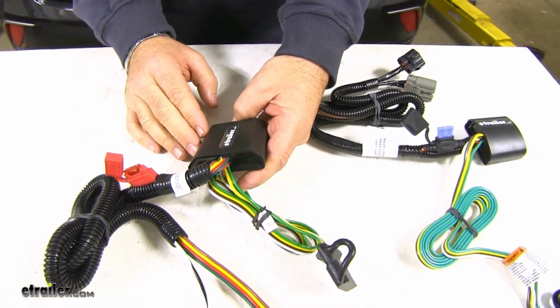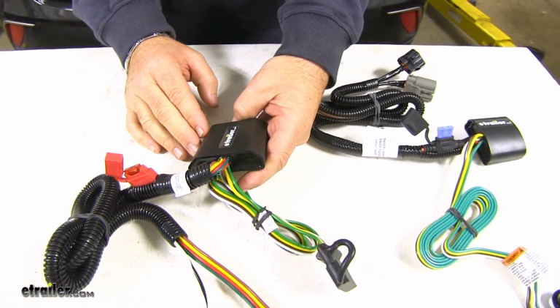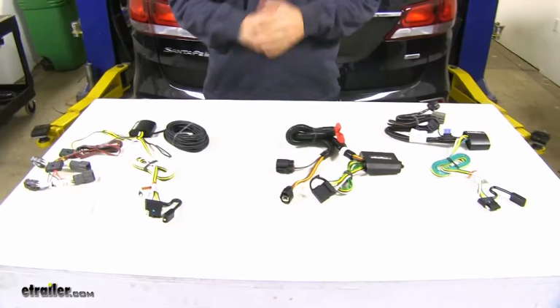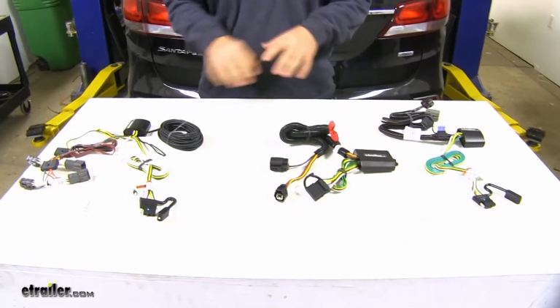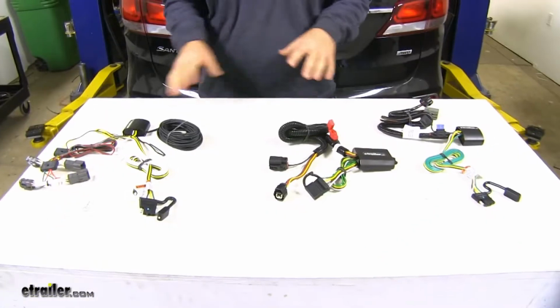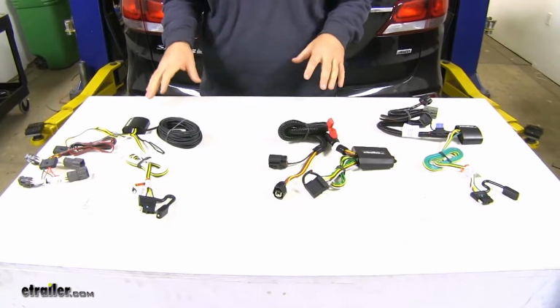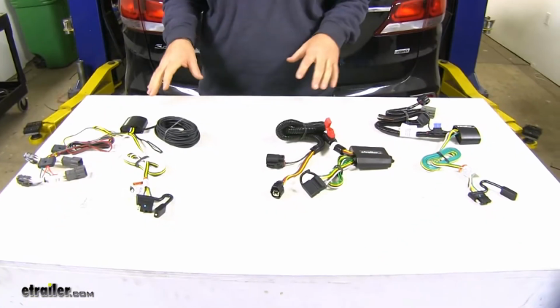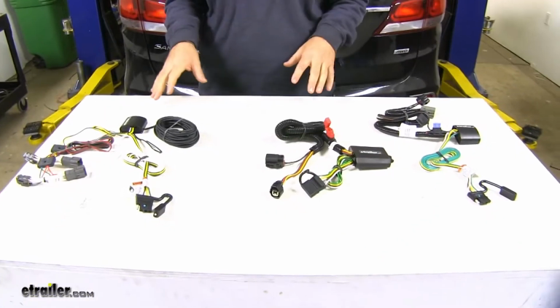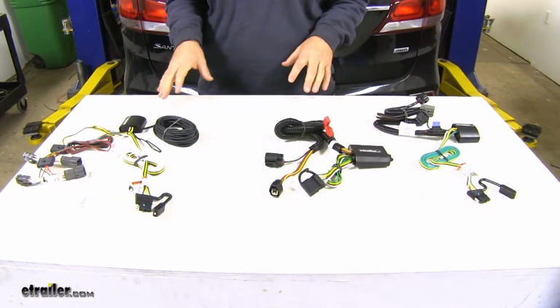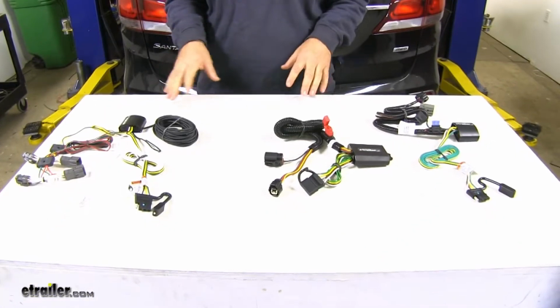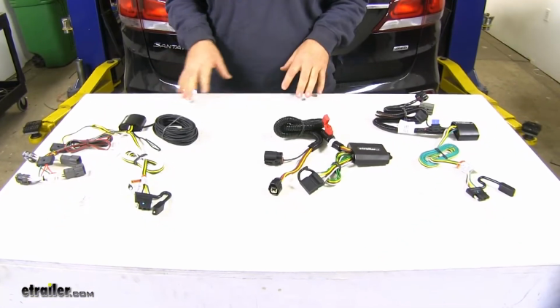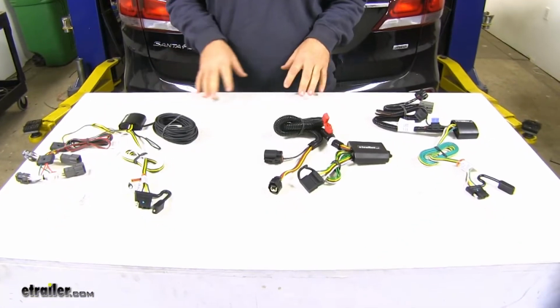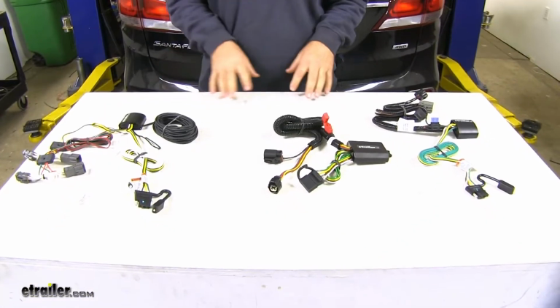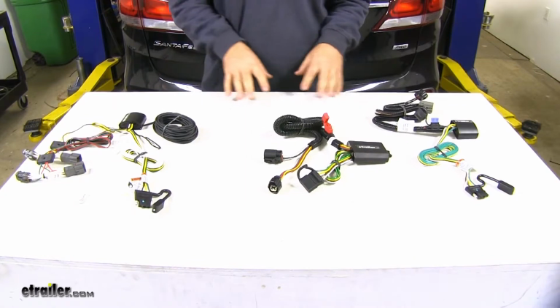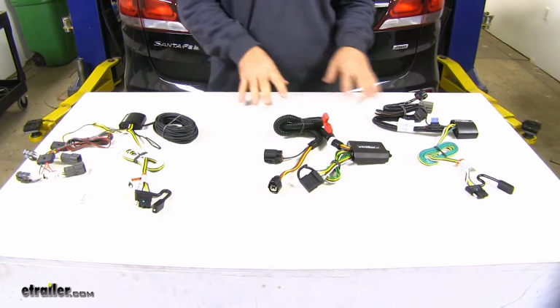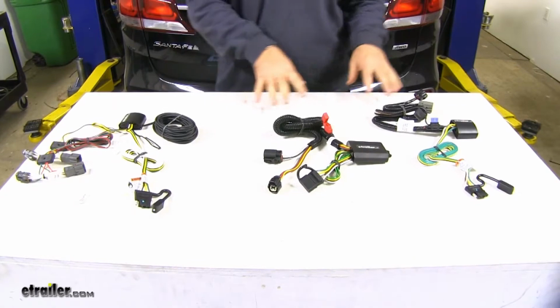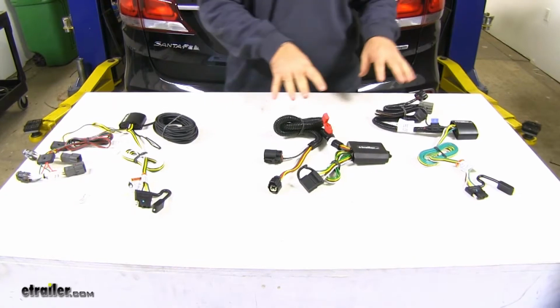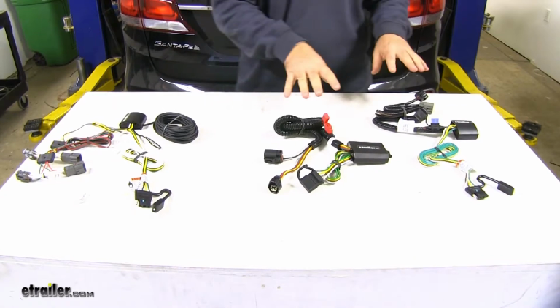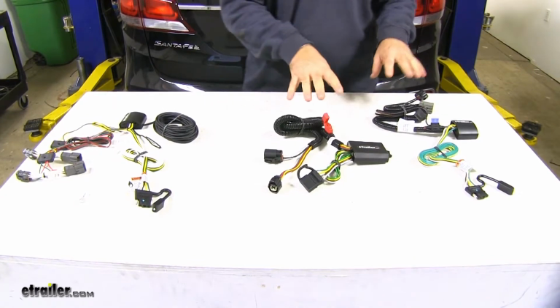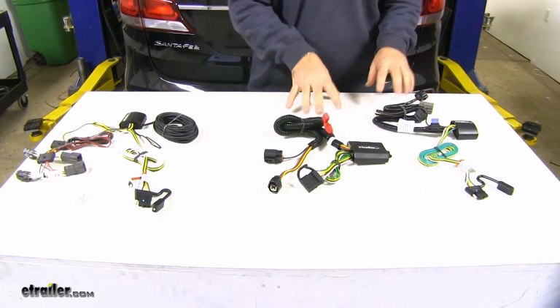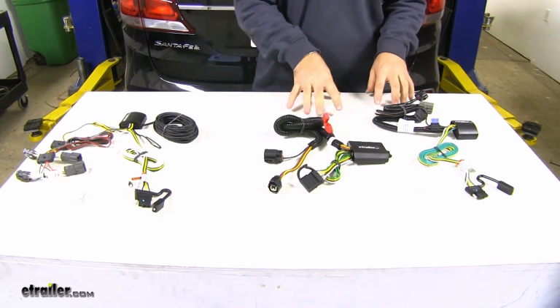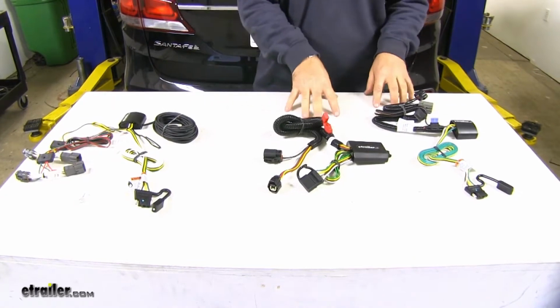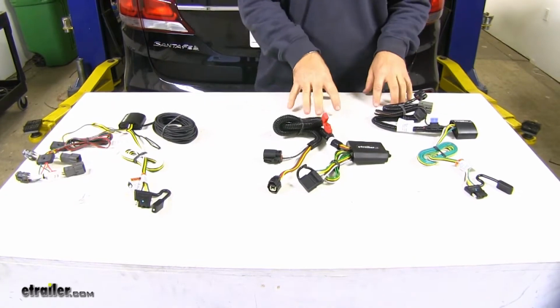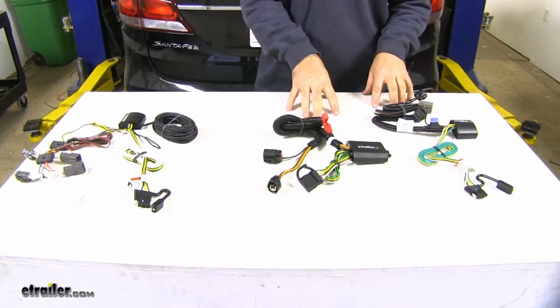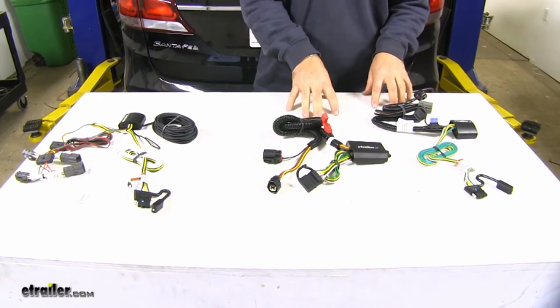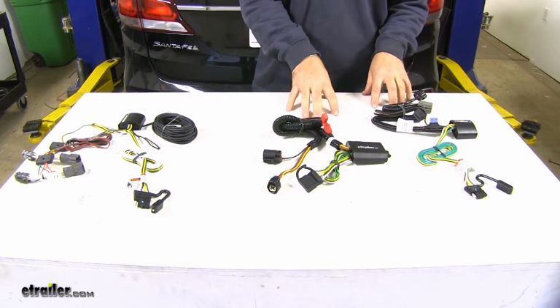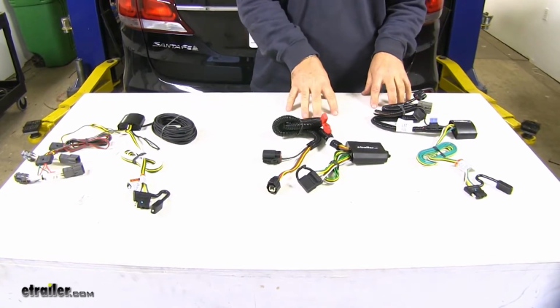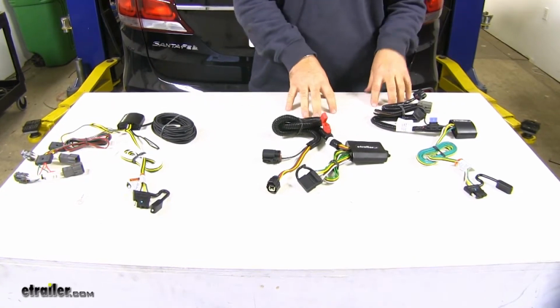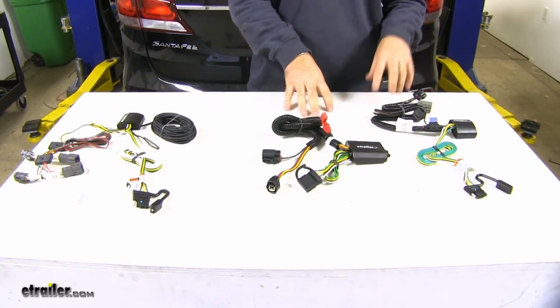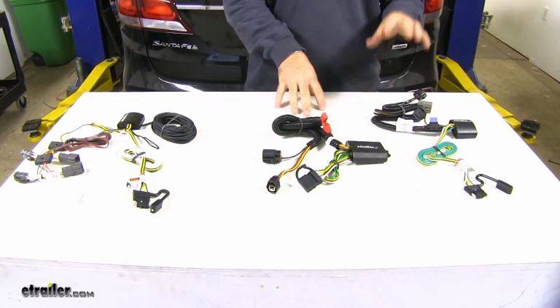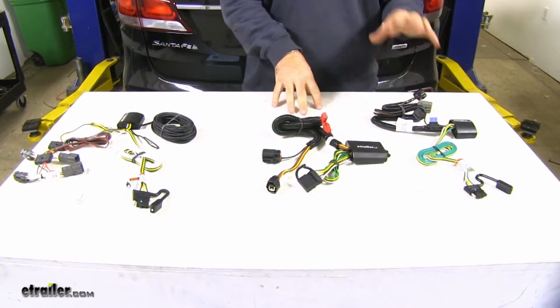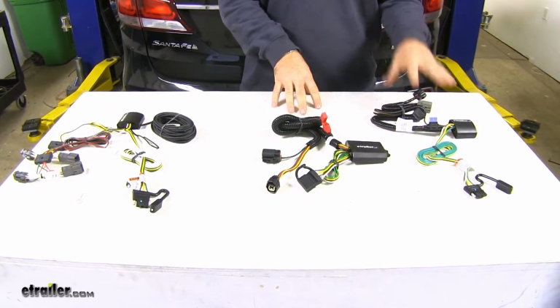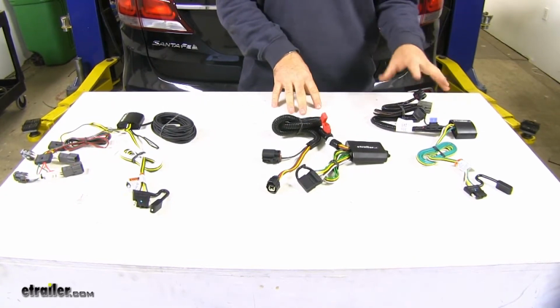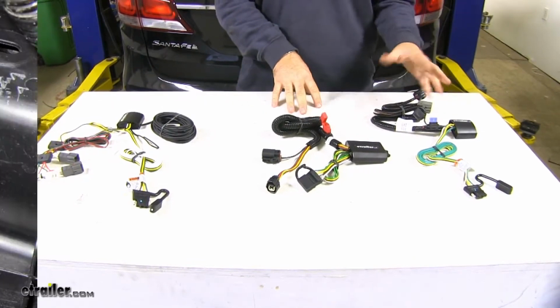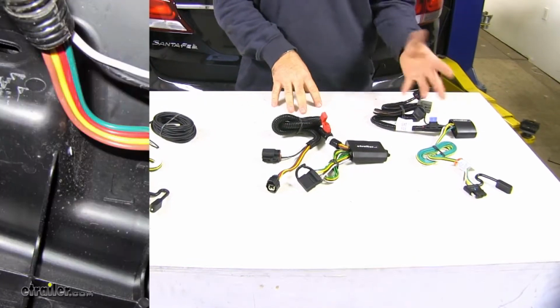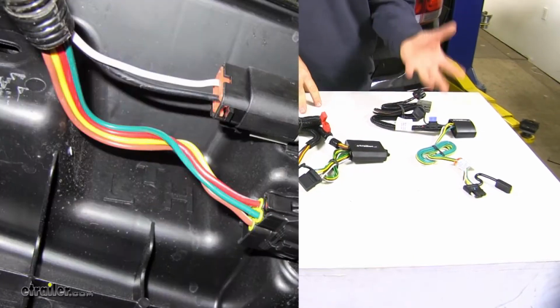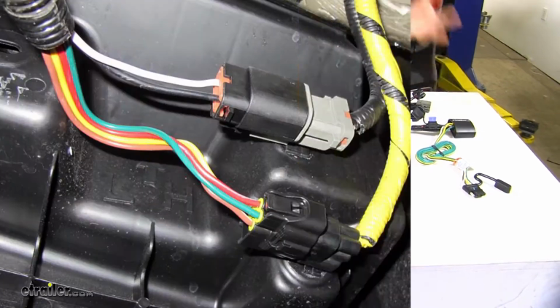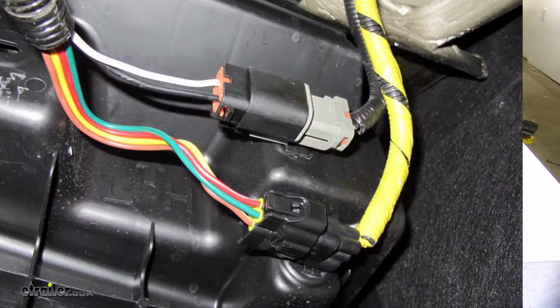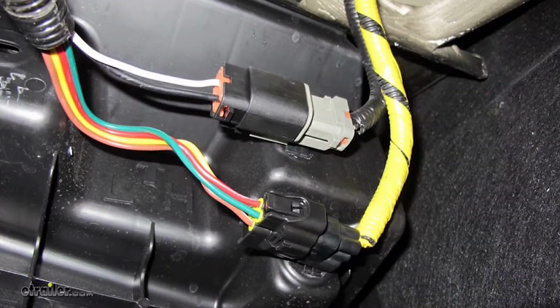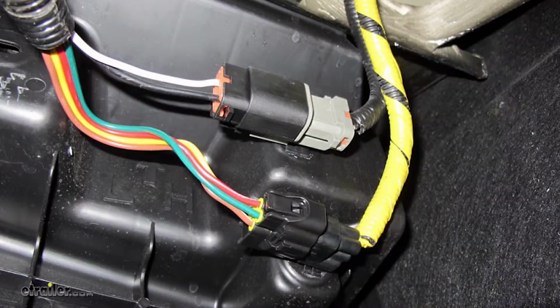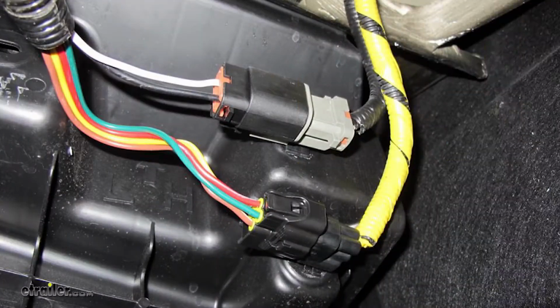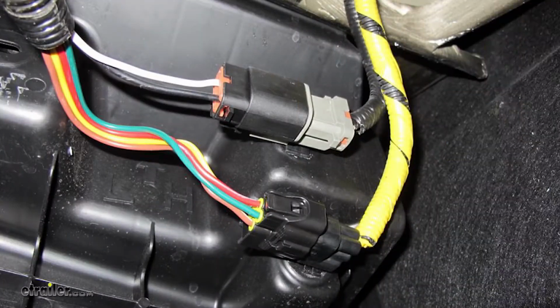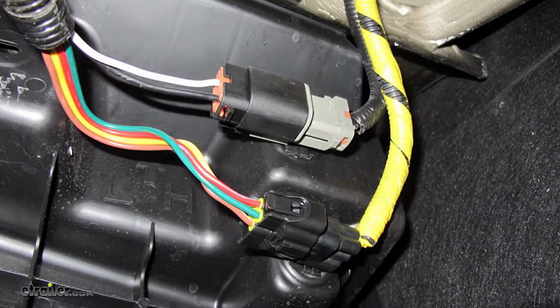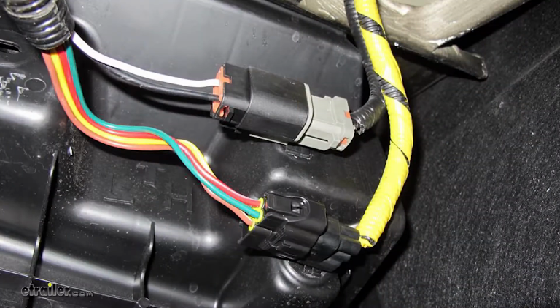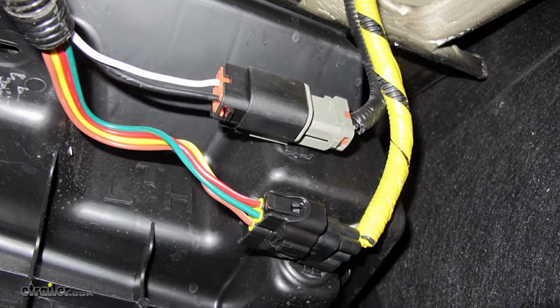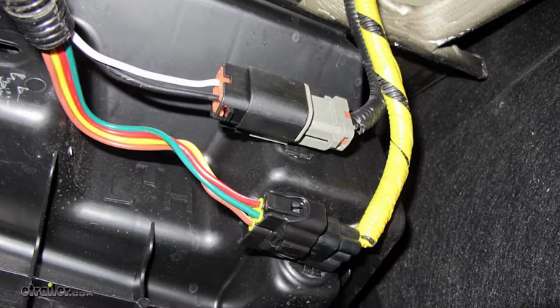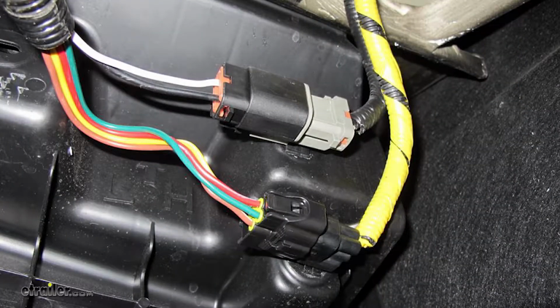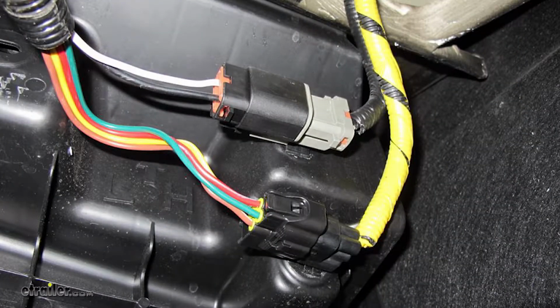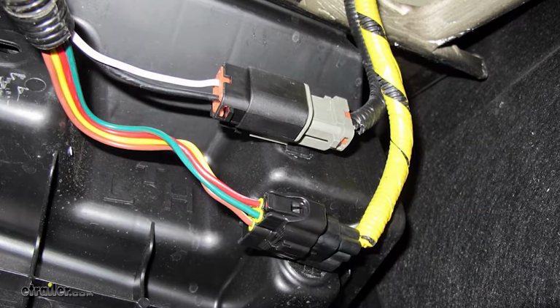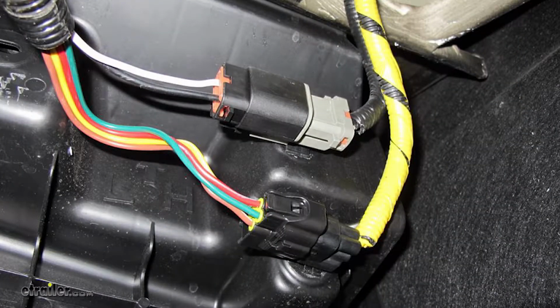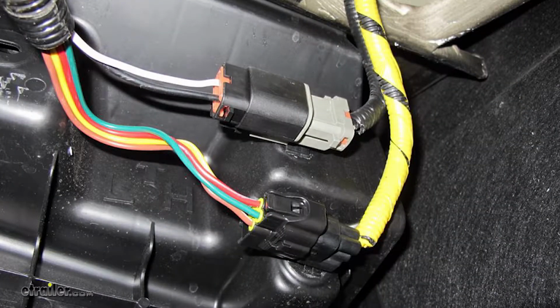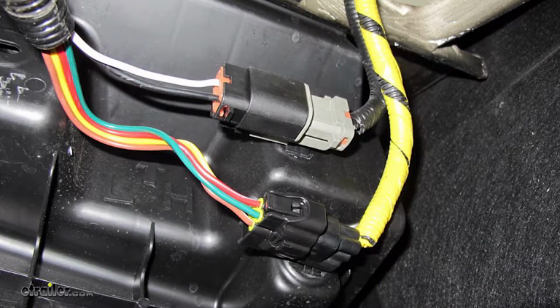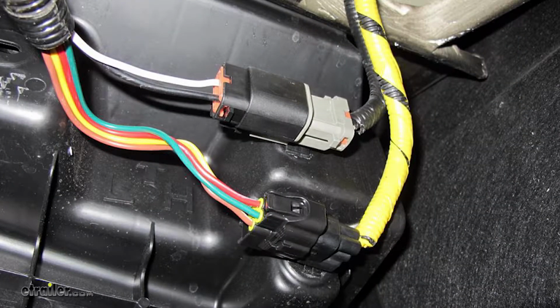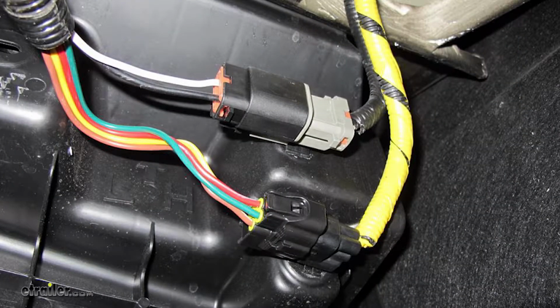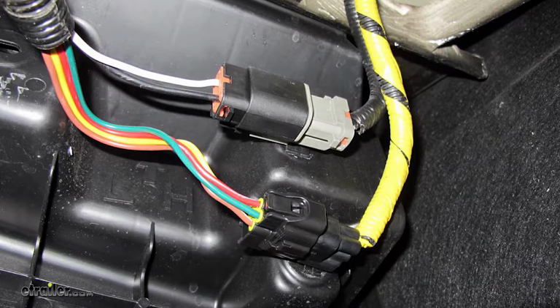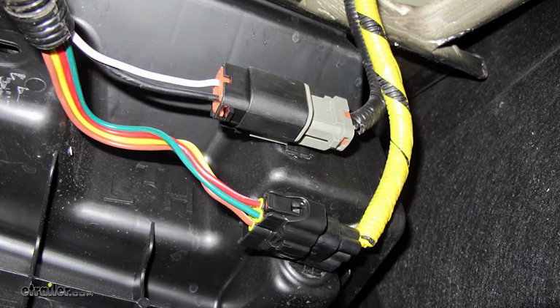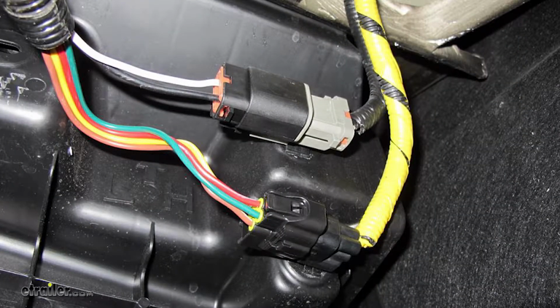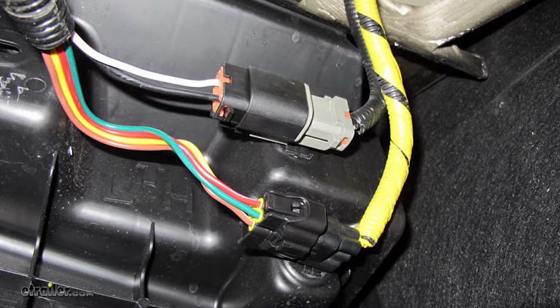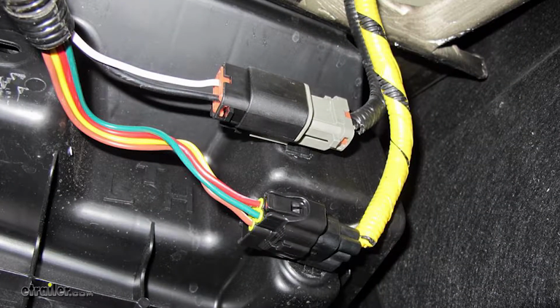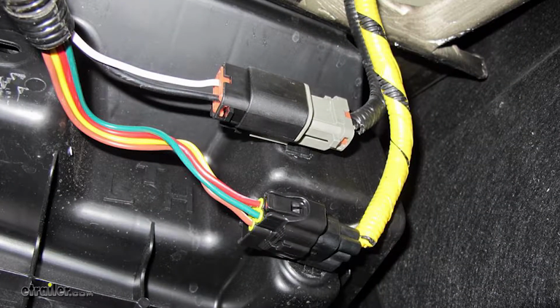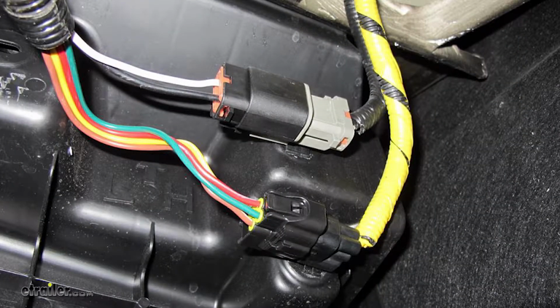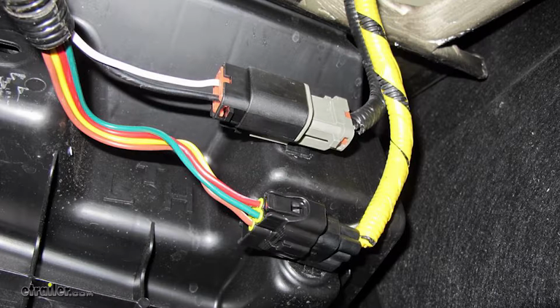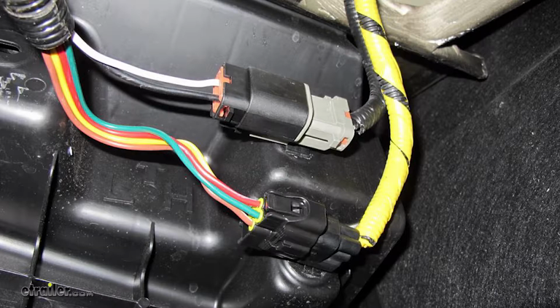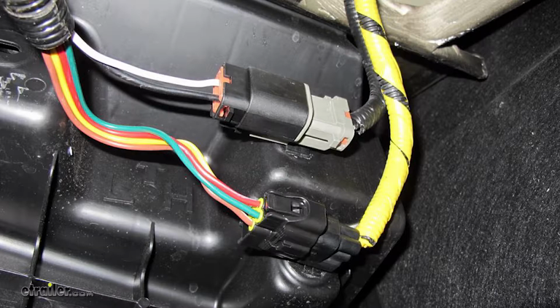As far as installation goes, for these two factory tow options, it's going to plug directly into your factory tow wiring. All three of them are going to install the same.